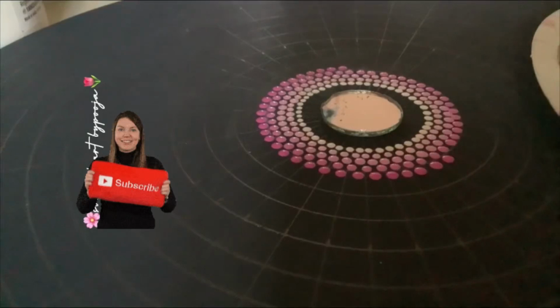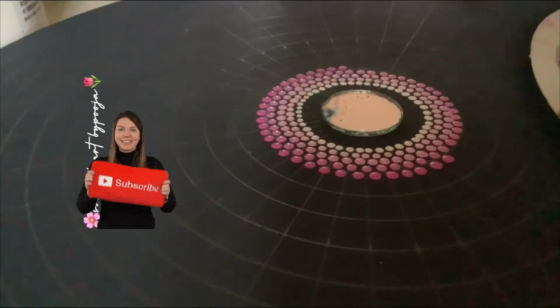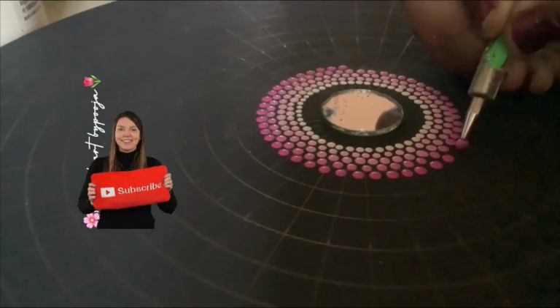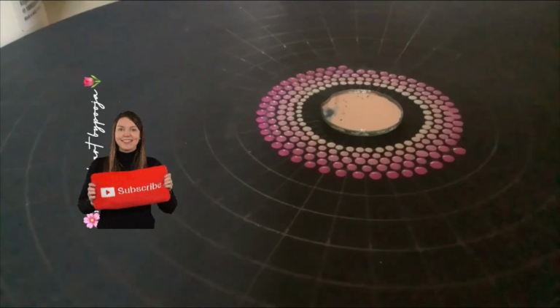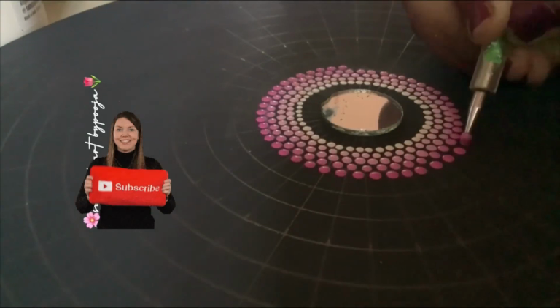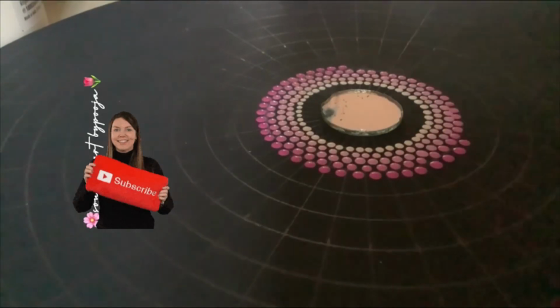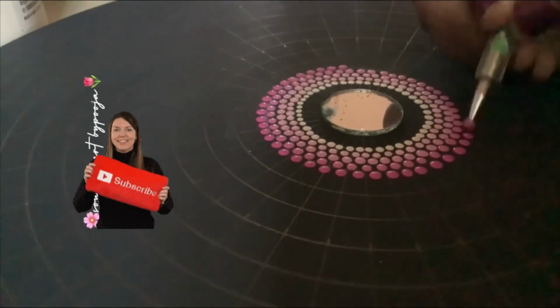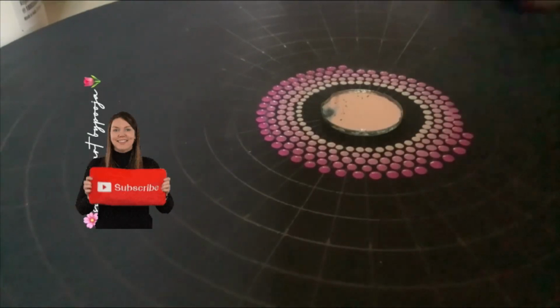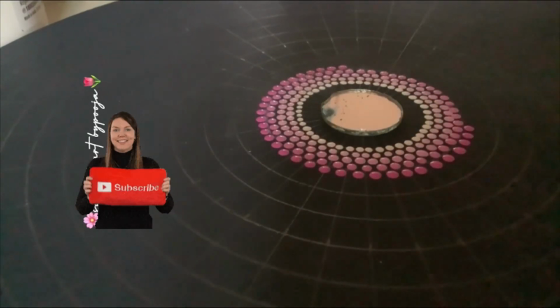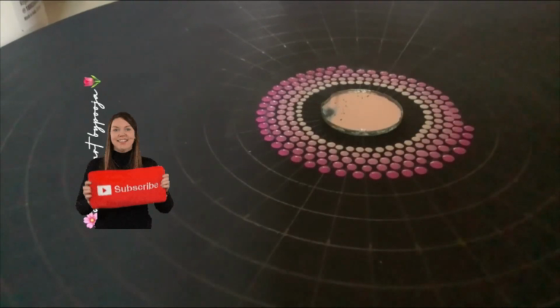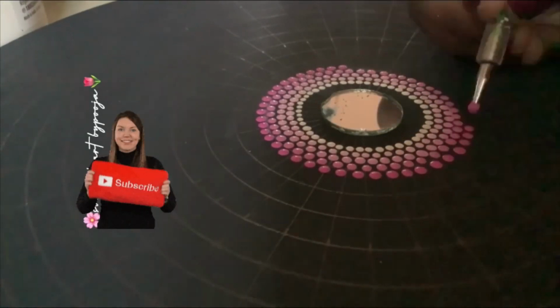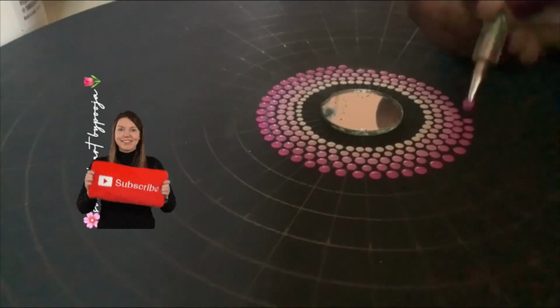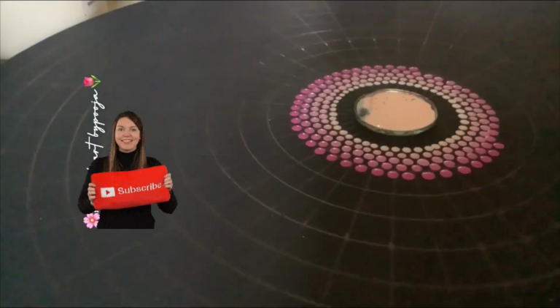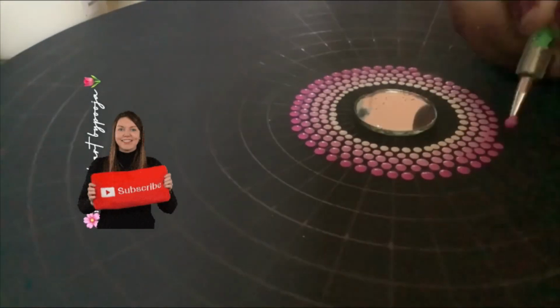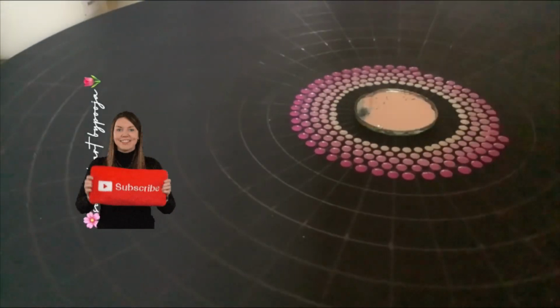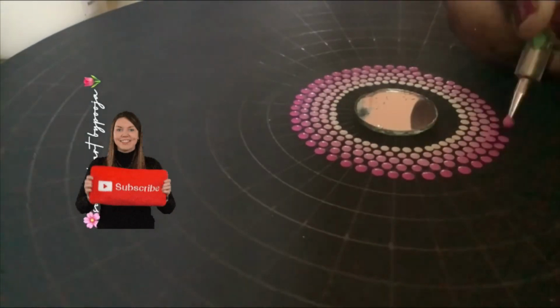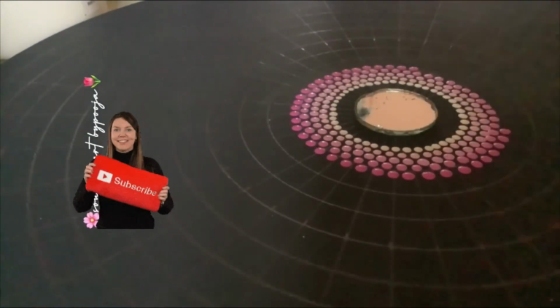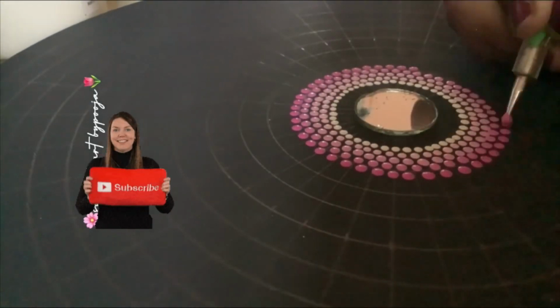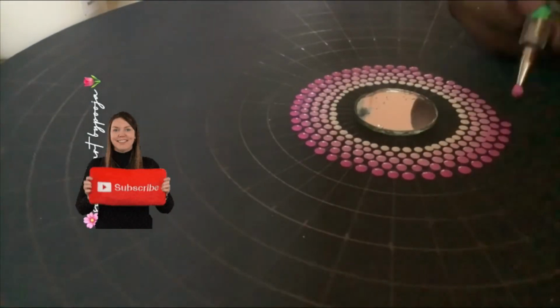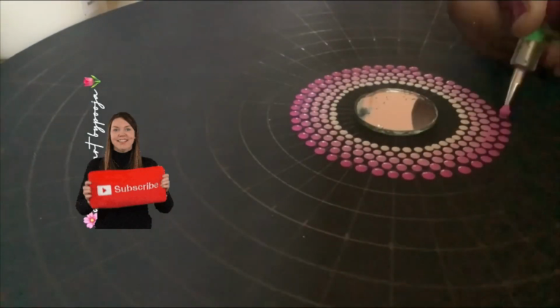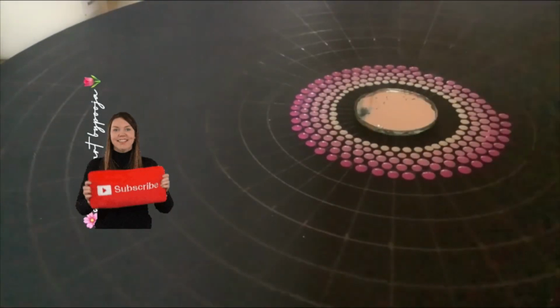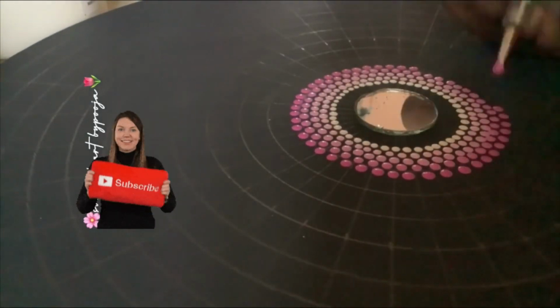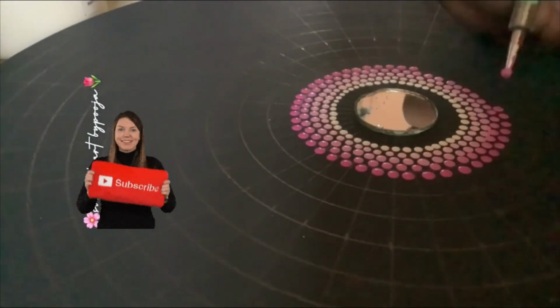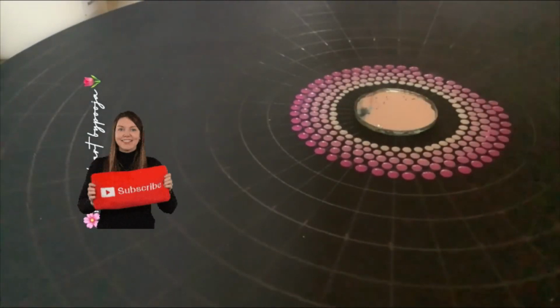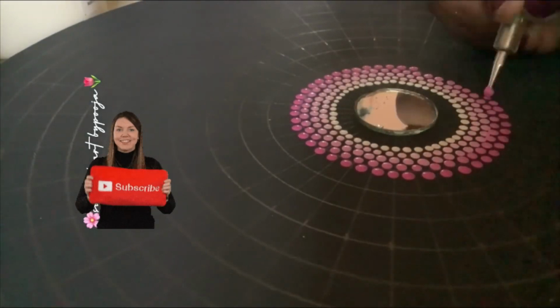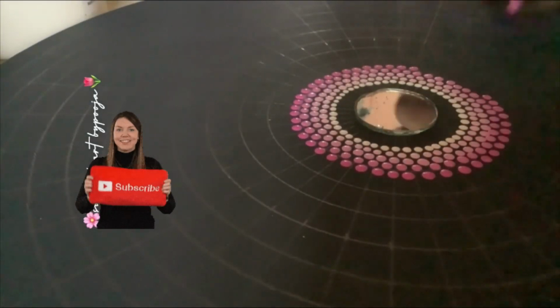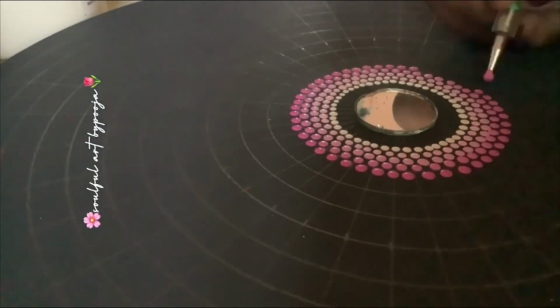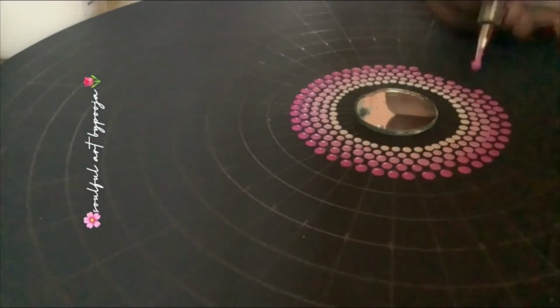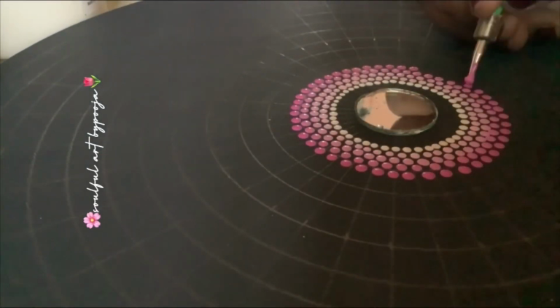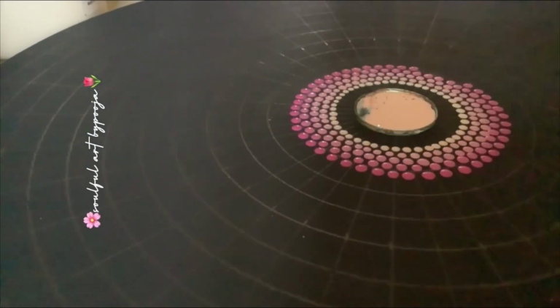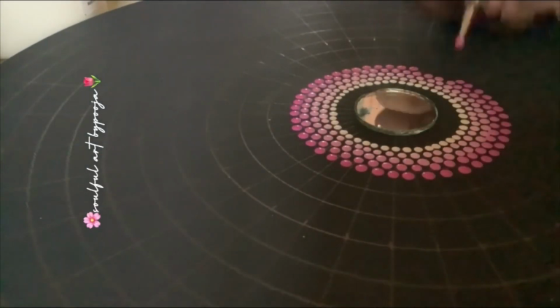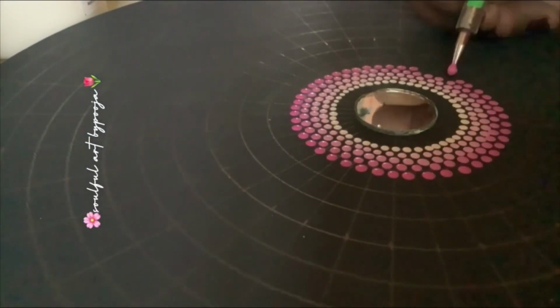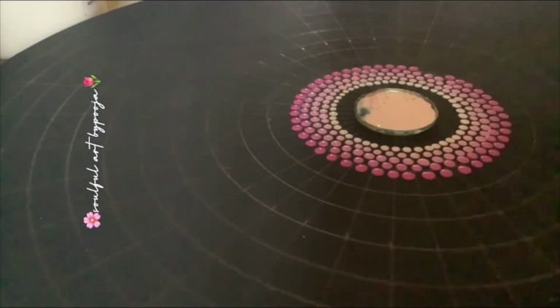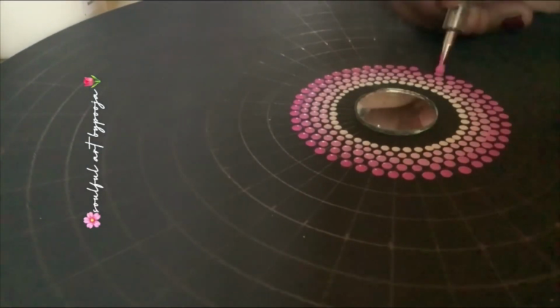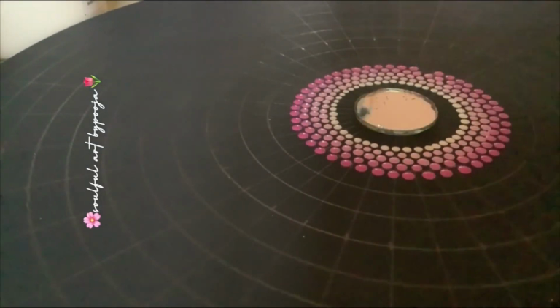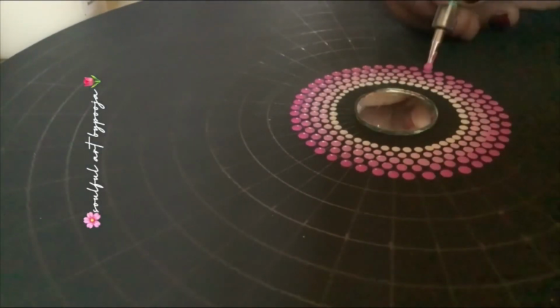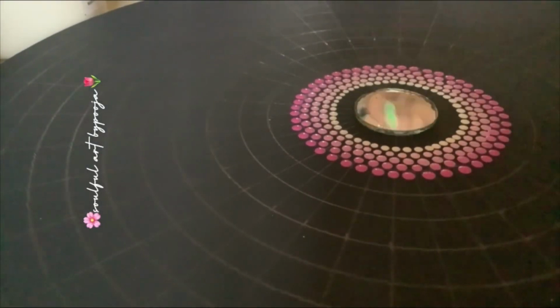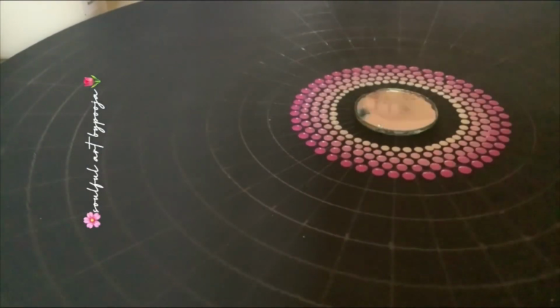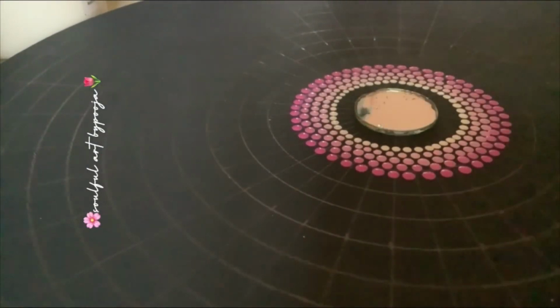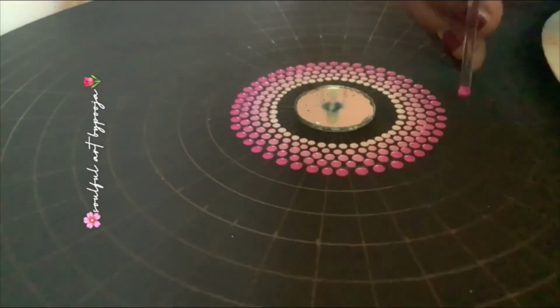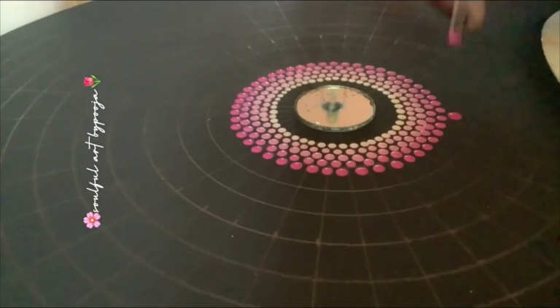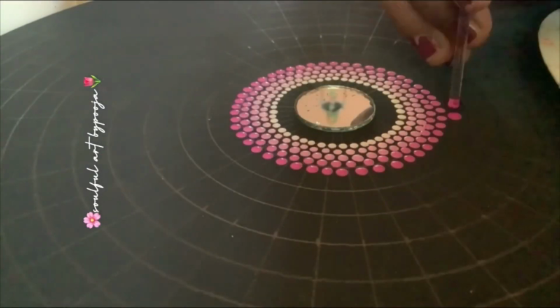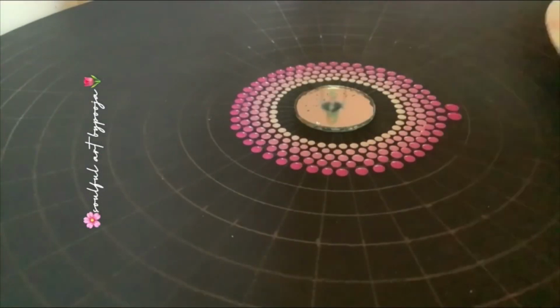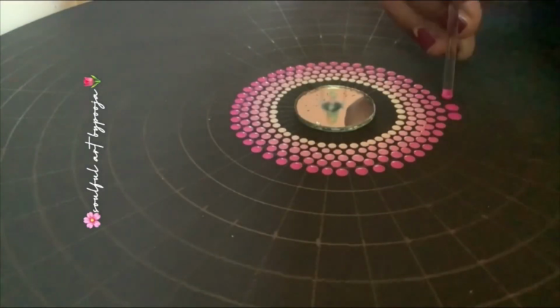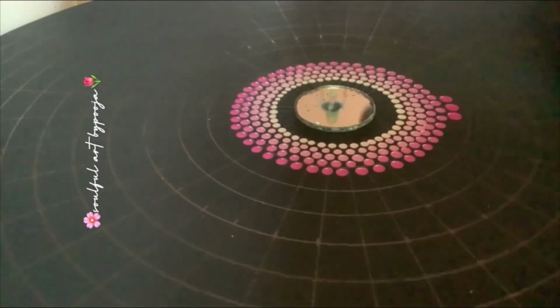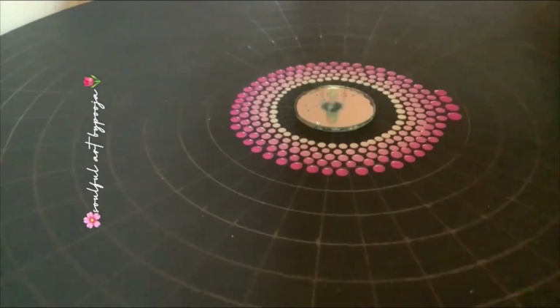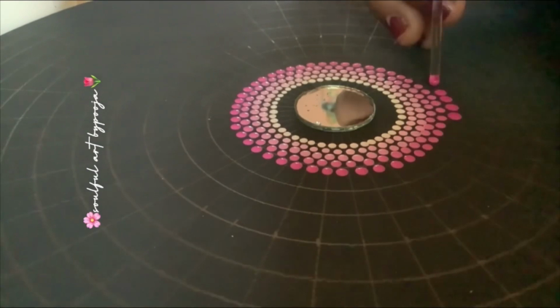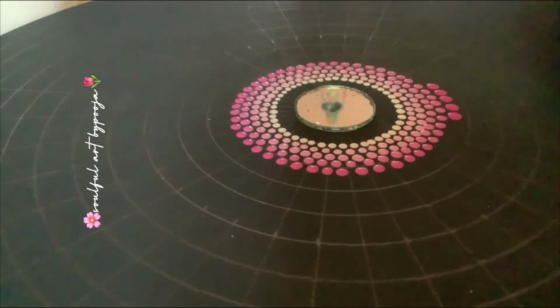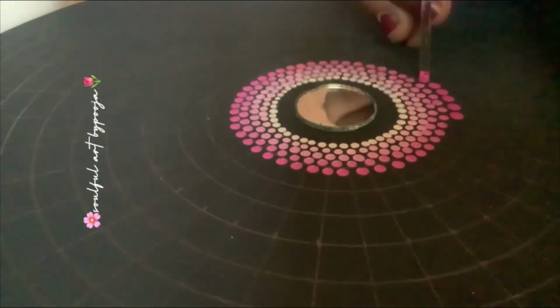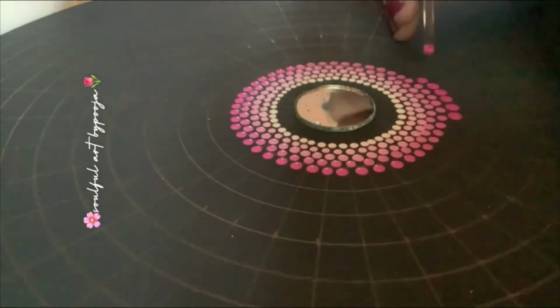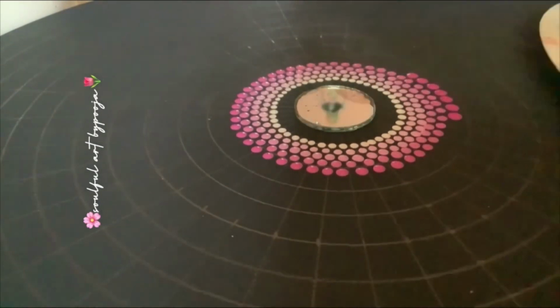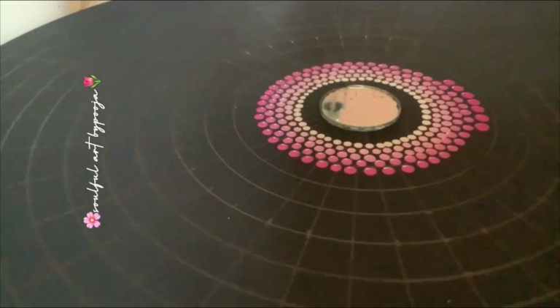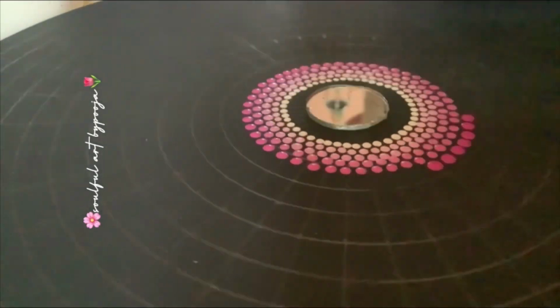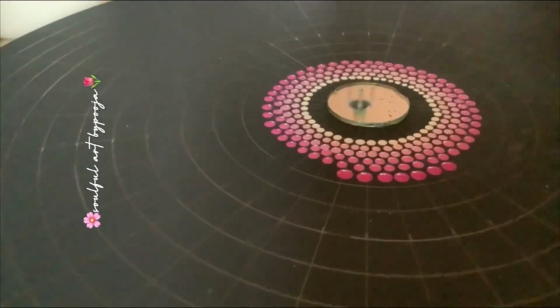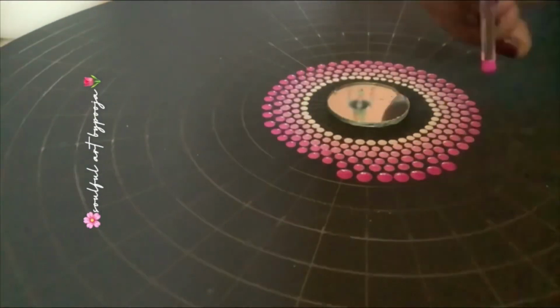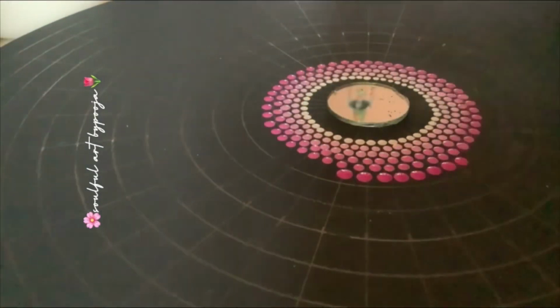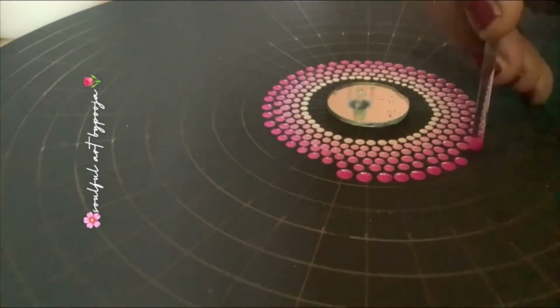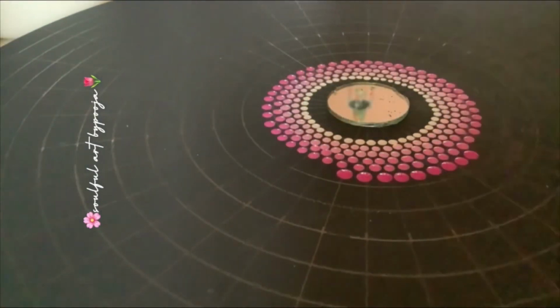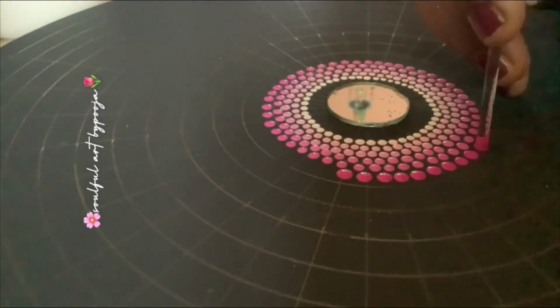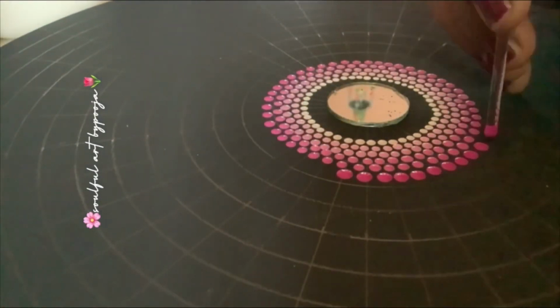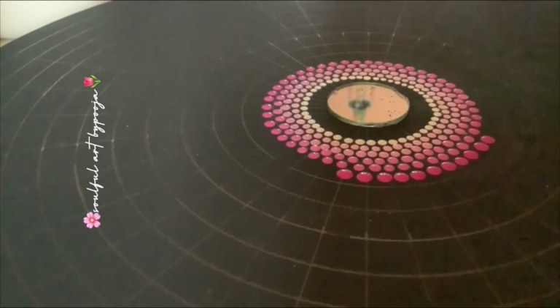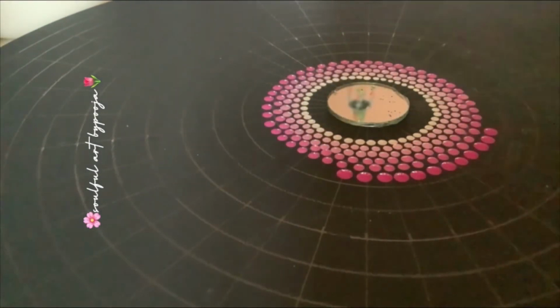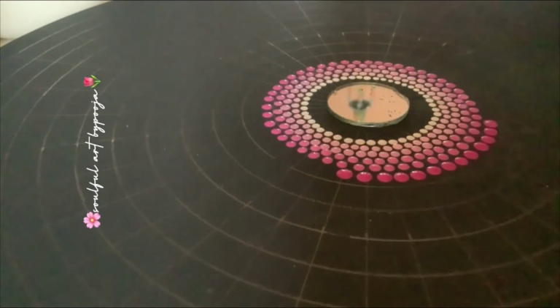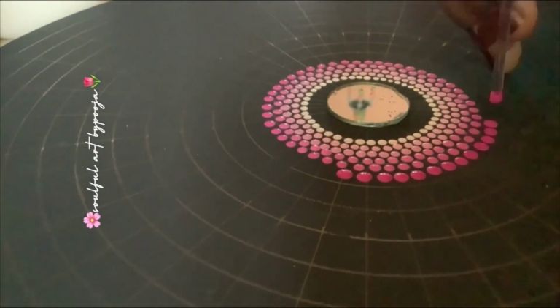Hello everyone, this is Pooja and welcome to my channel. Today I am going to show you 12 inches mandala artwork.